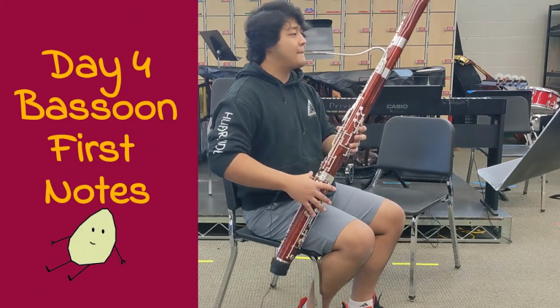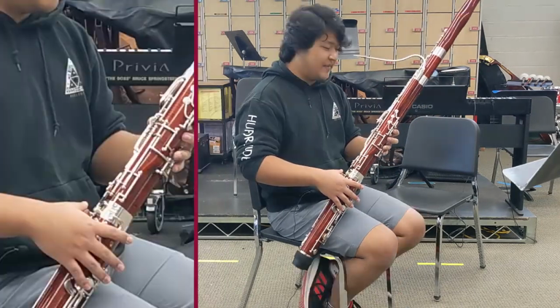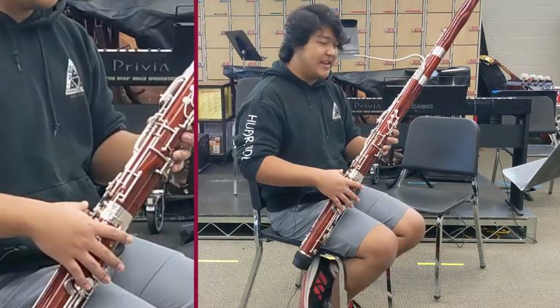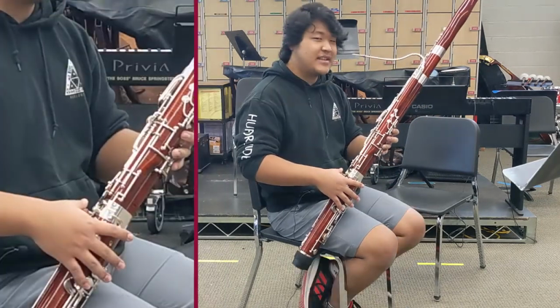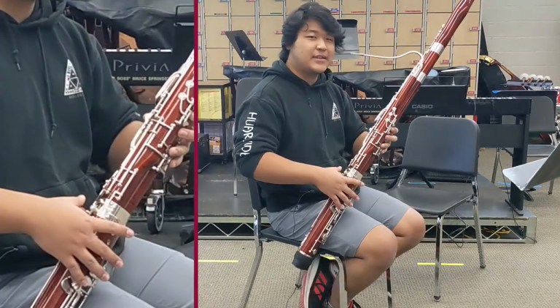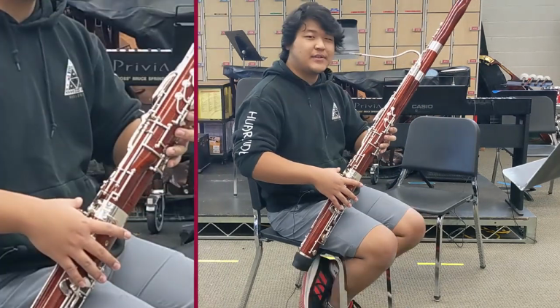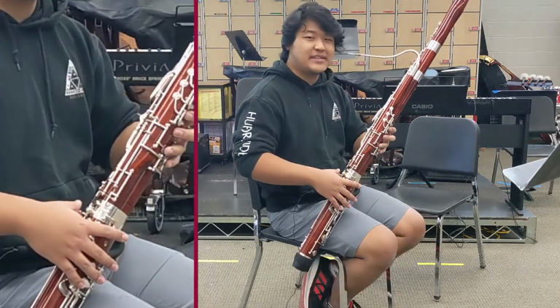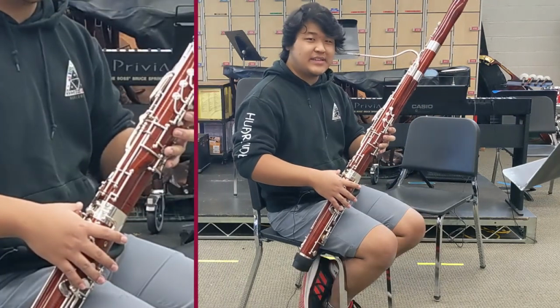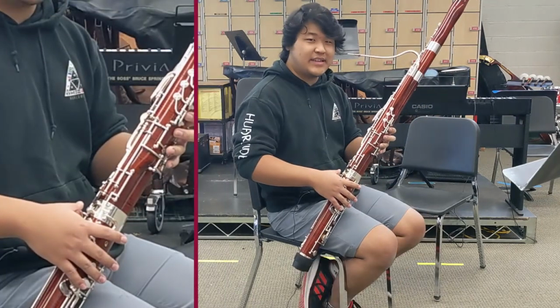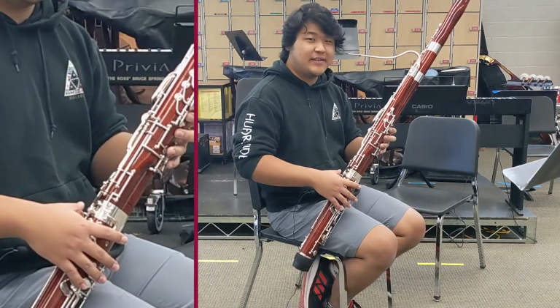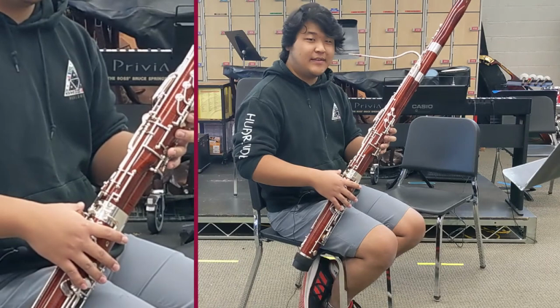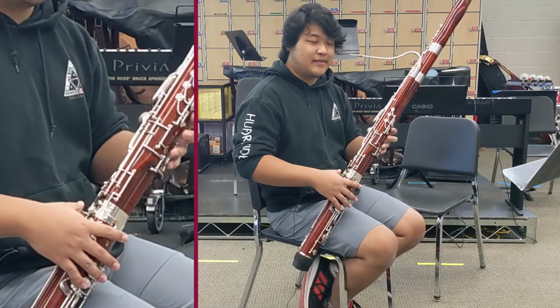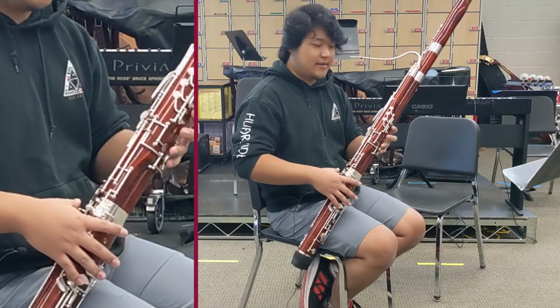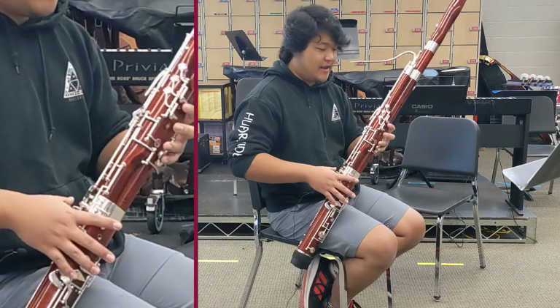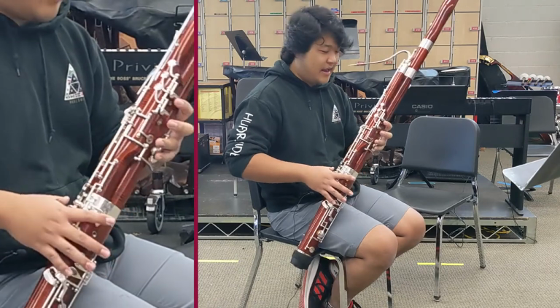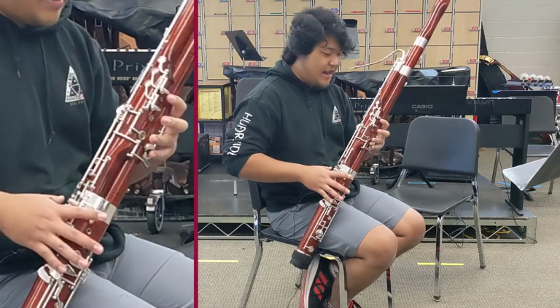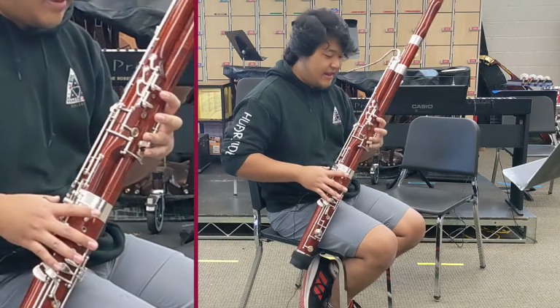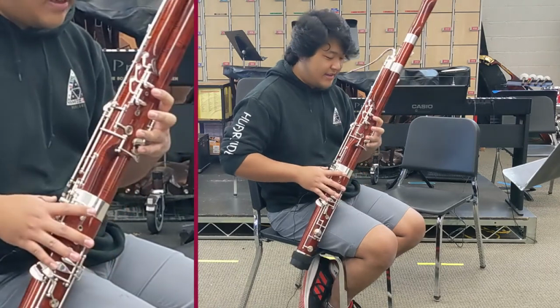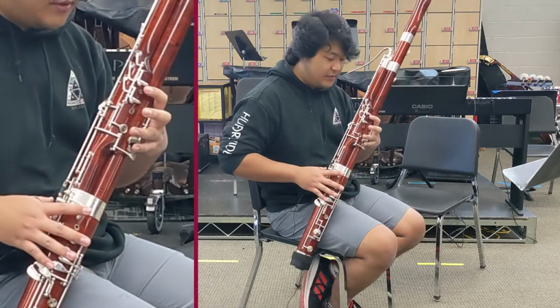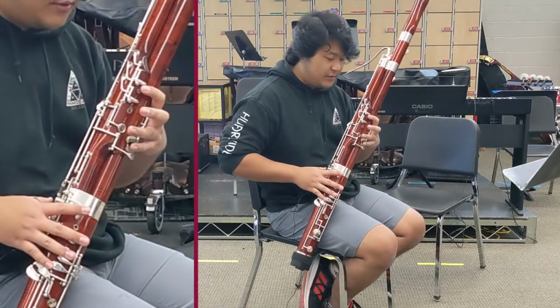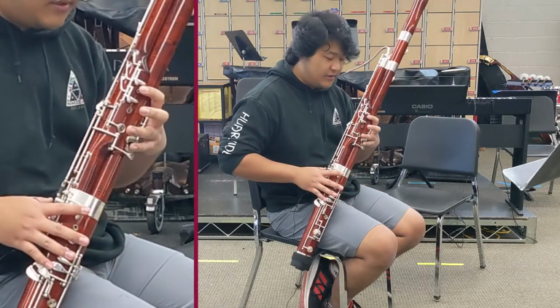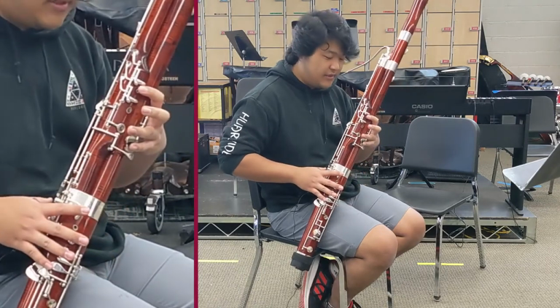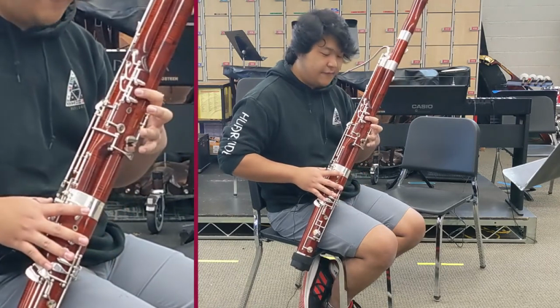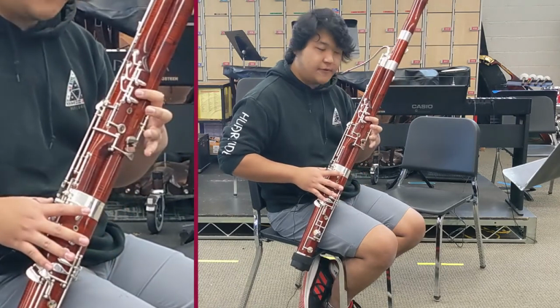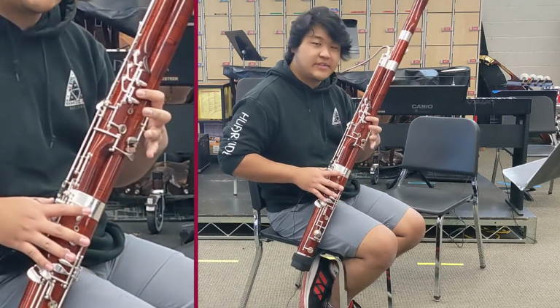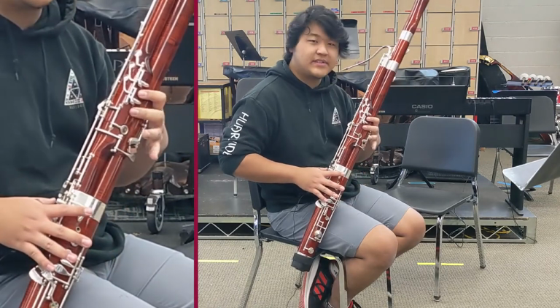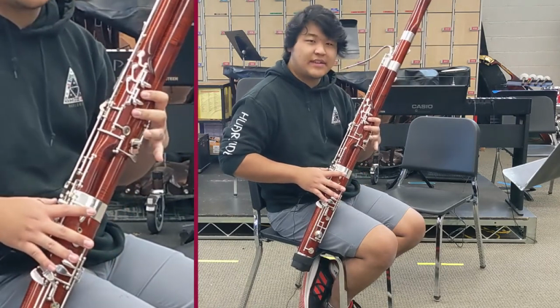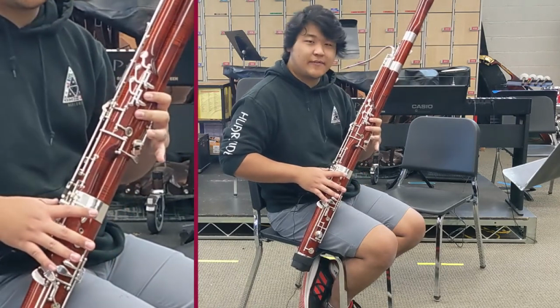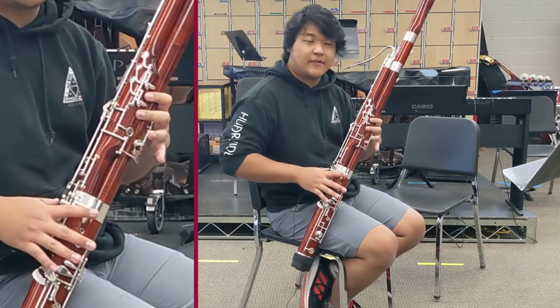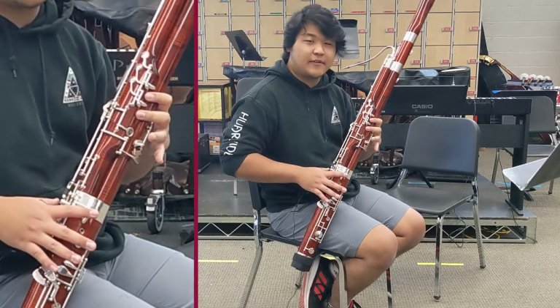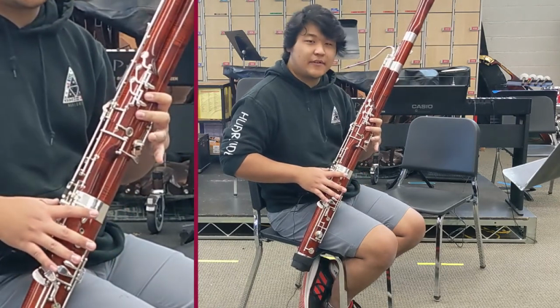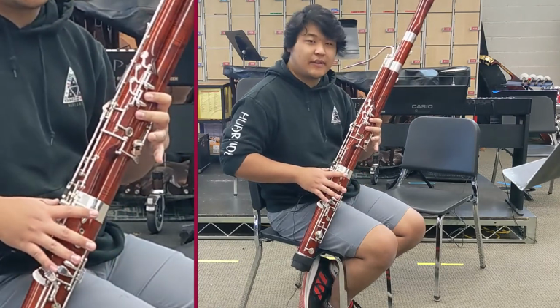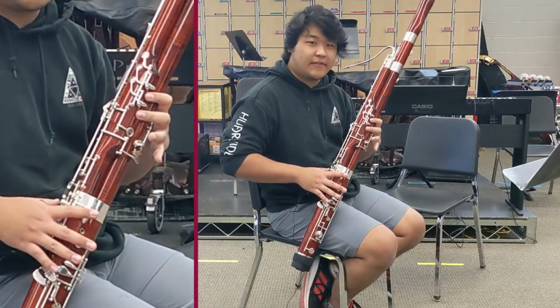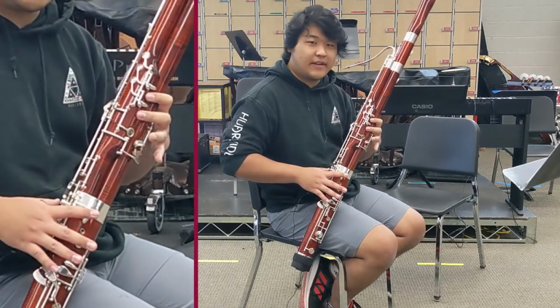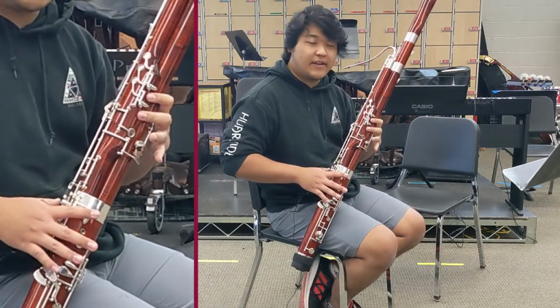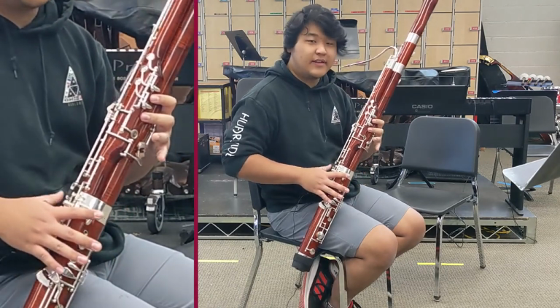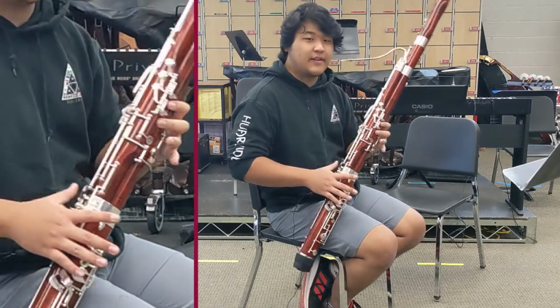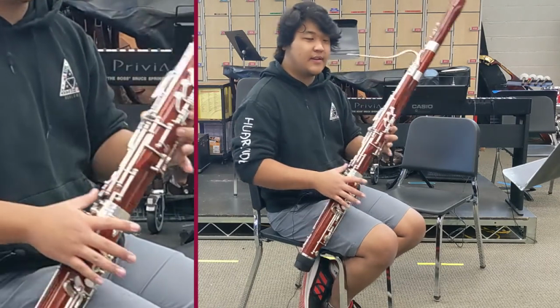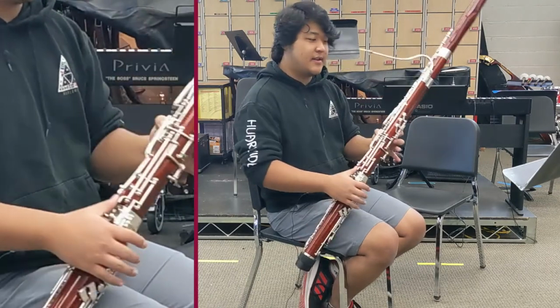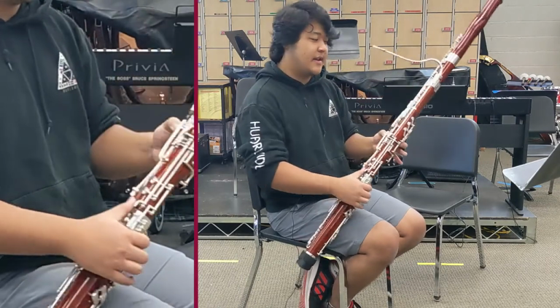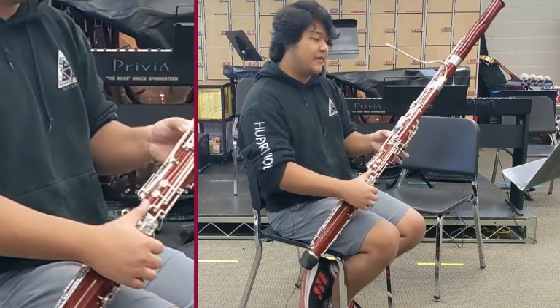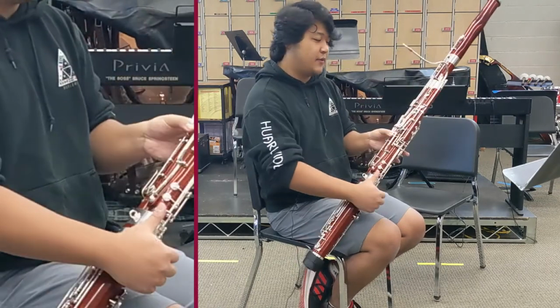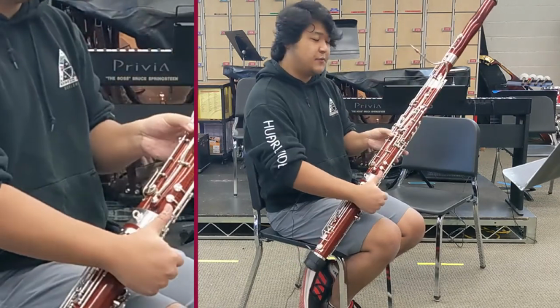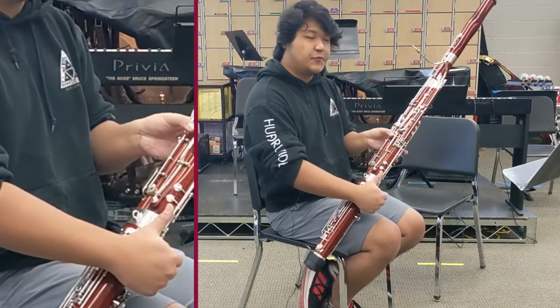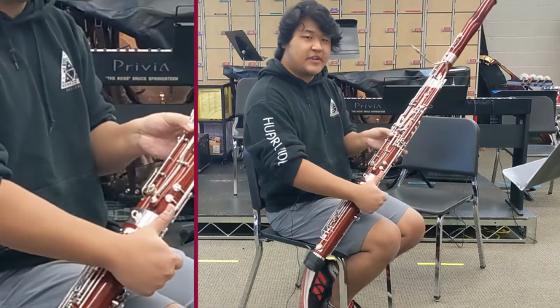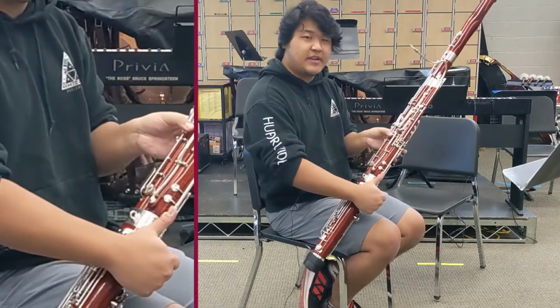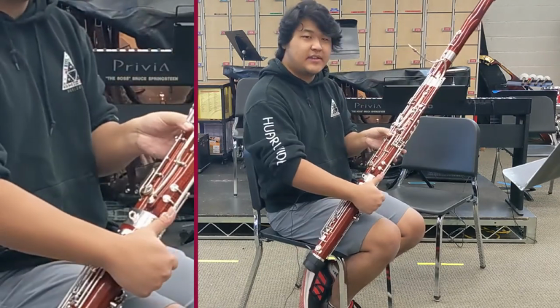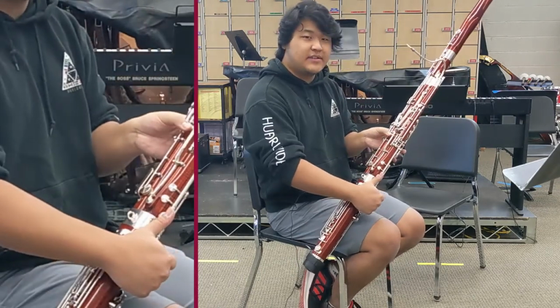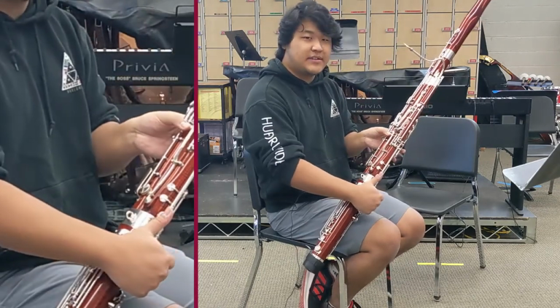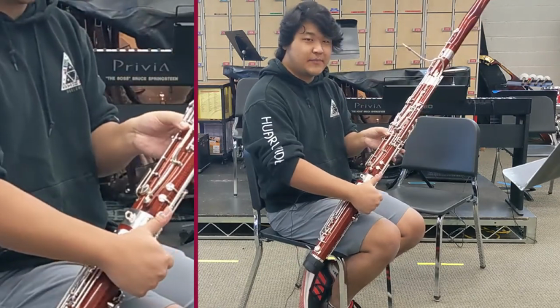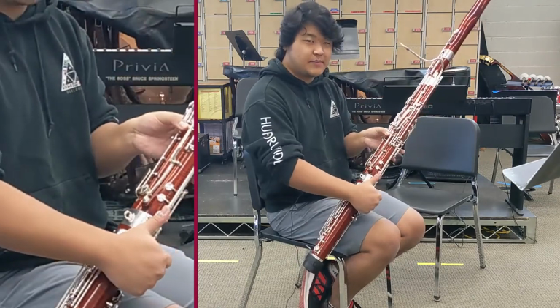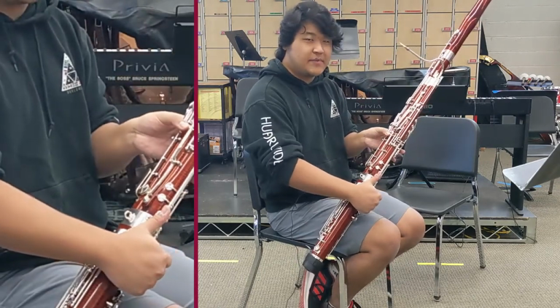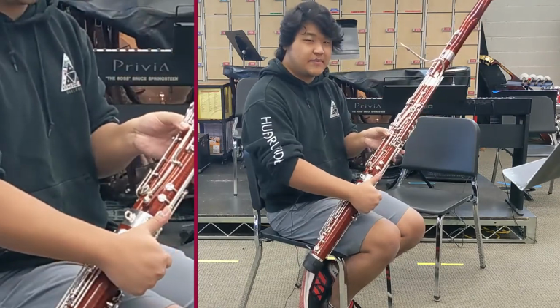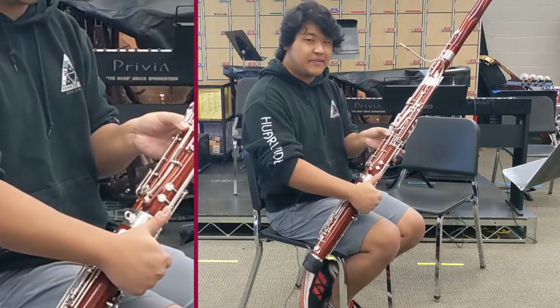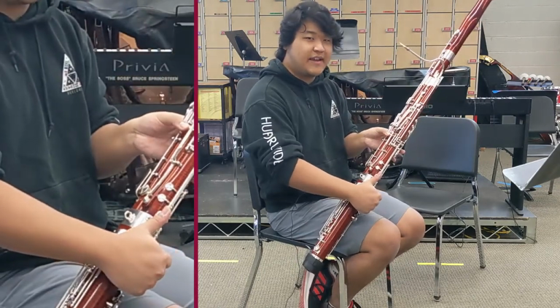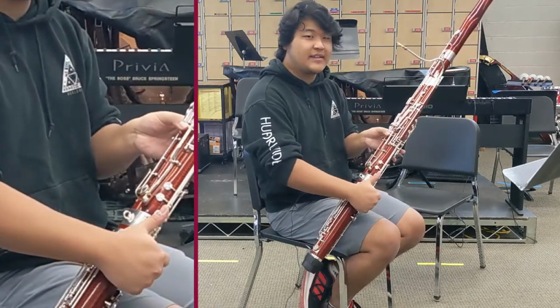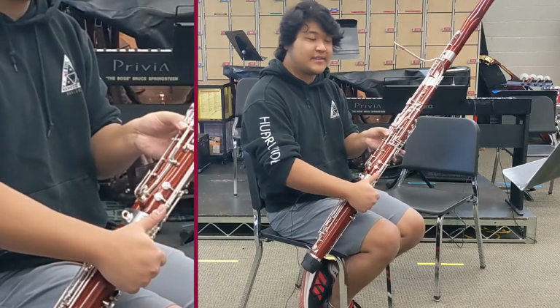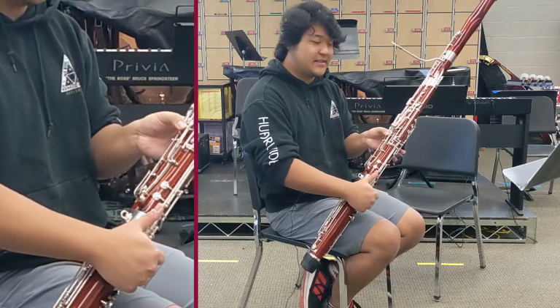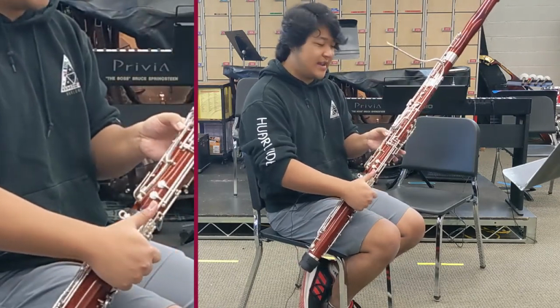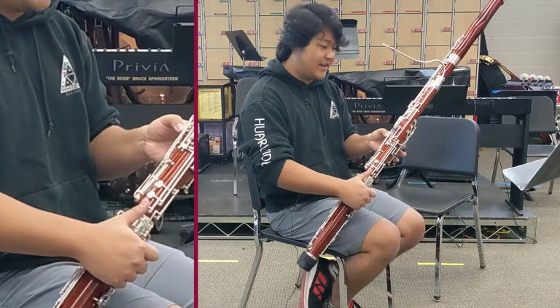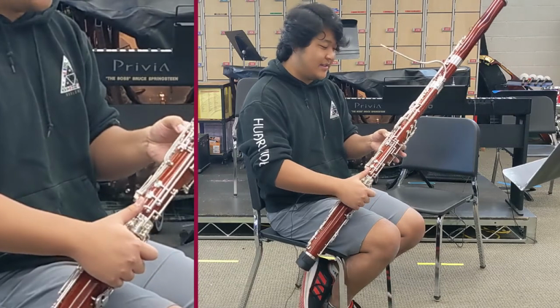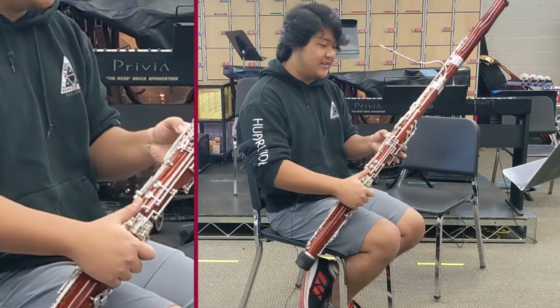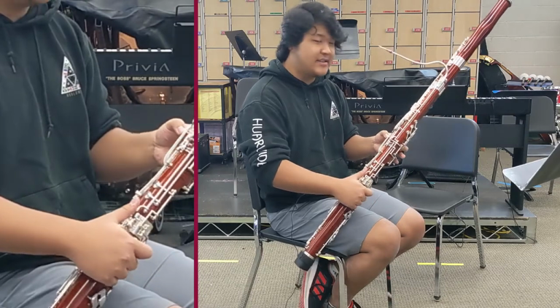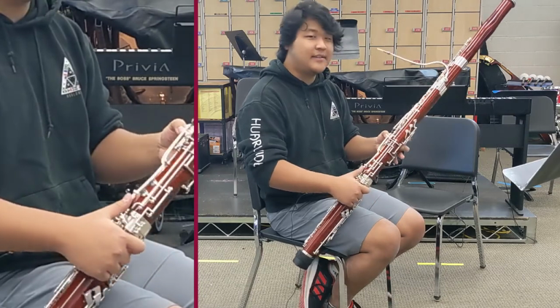The next note is D, and it's only the first and second finger on the left hand, and the whisper key, same as B-flat and C.